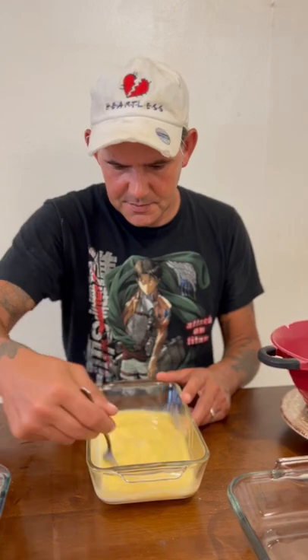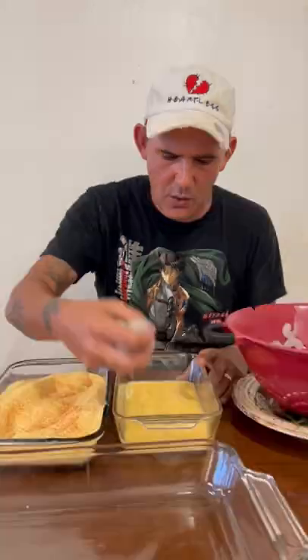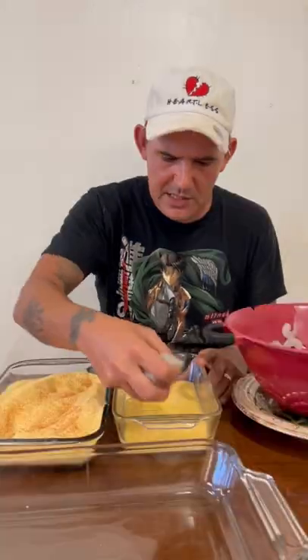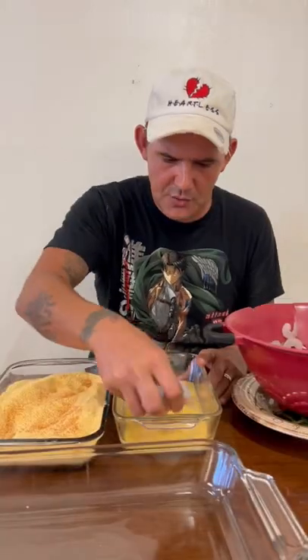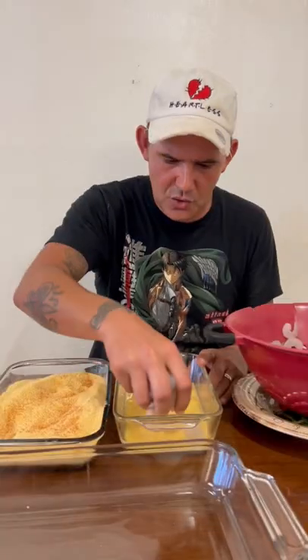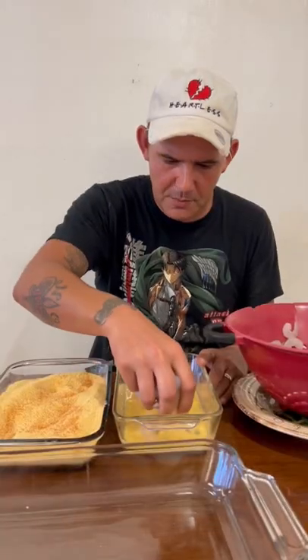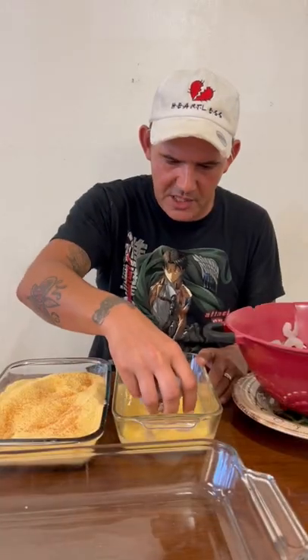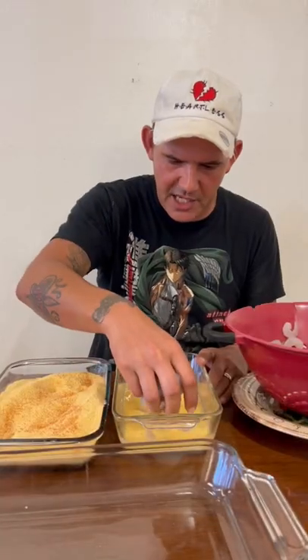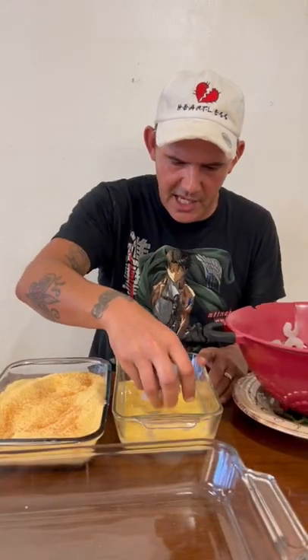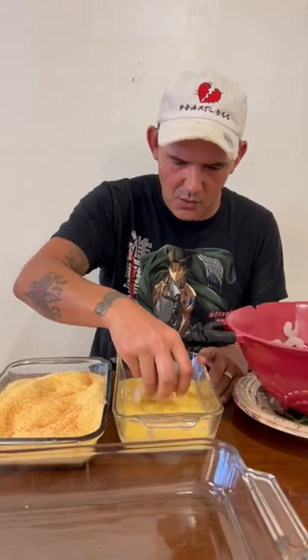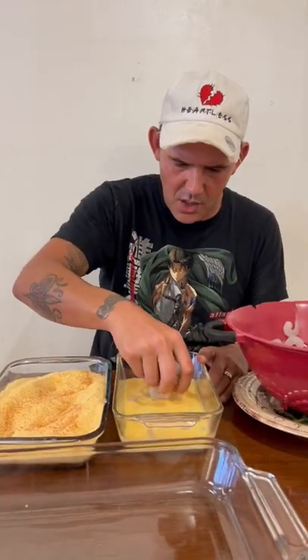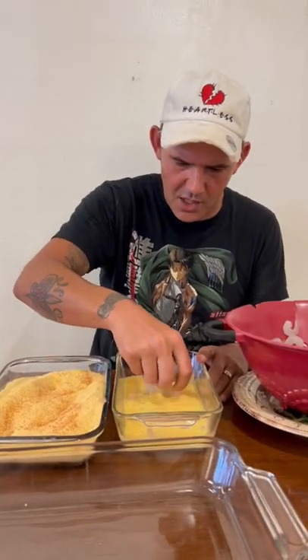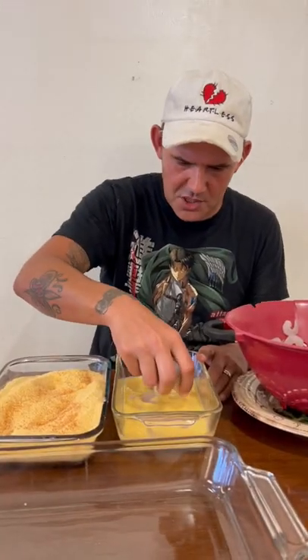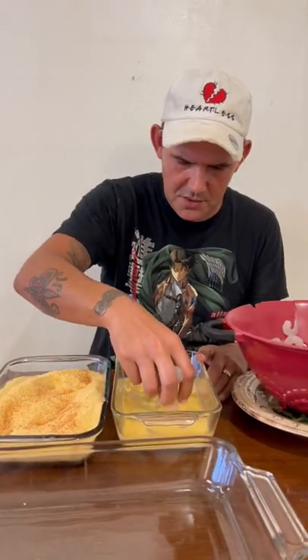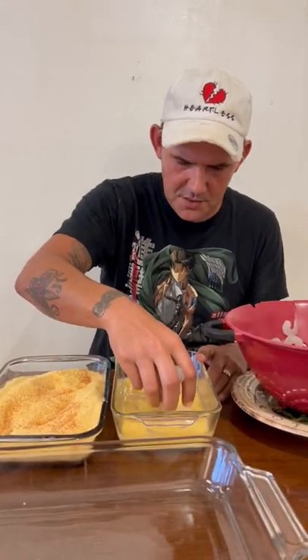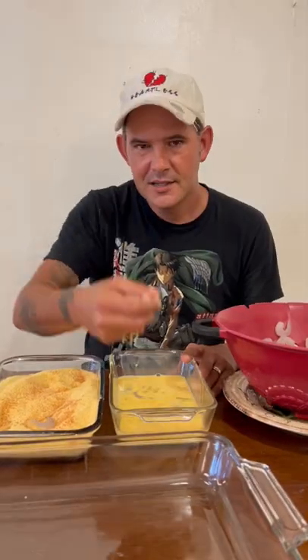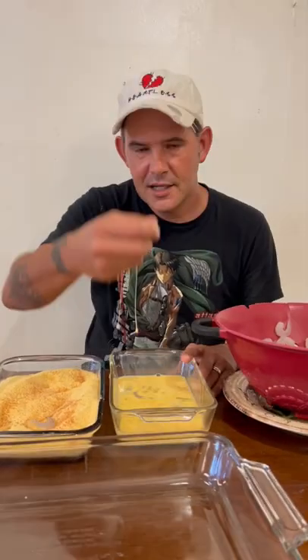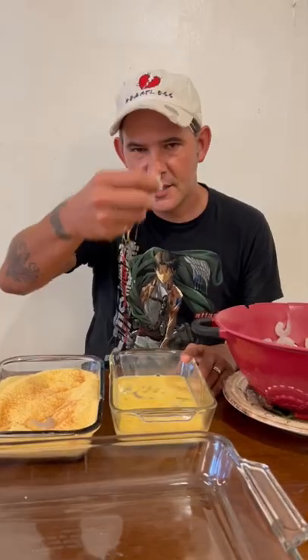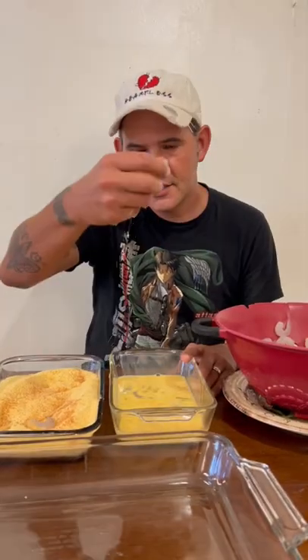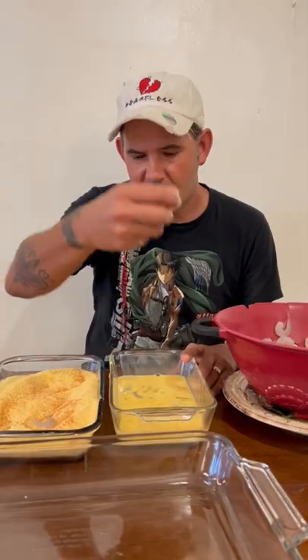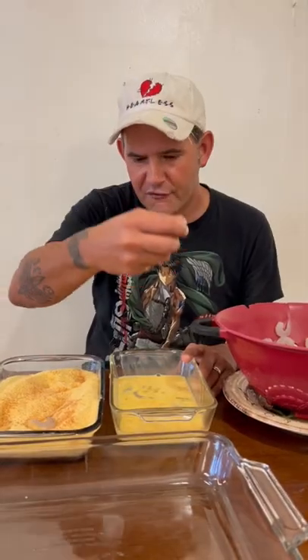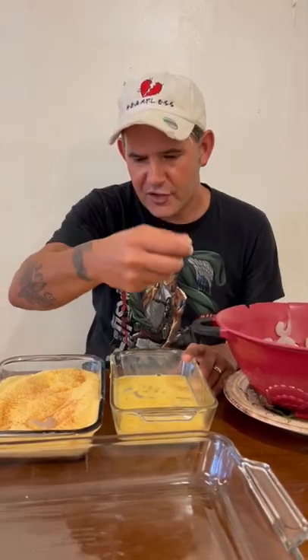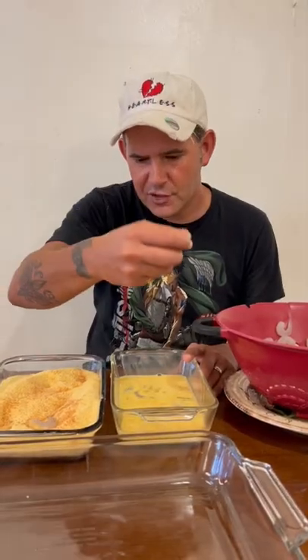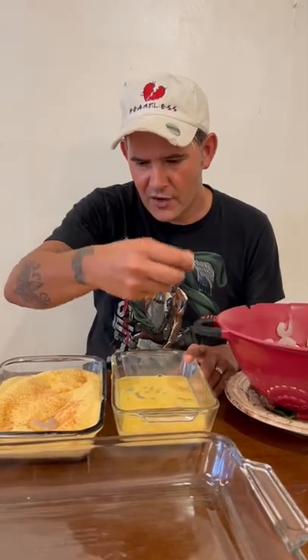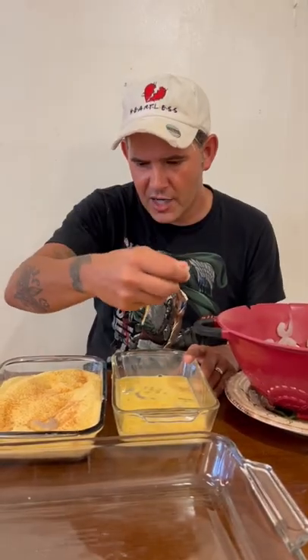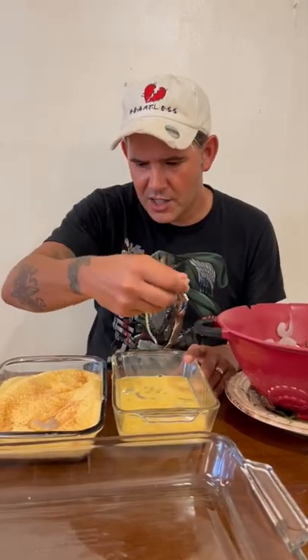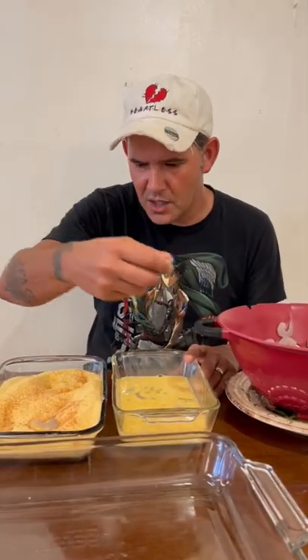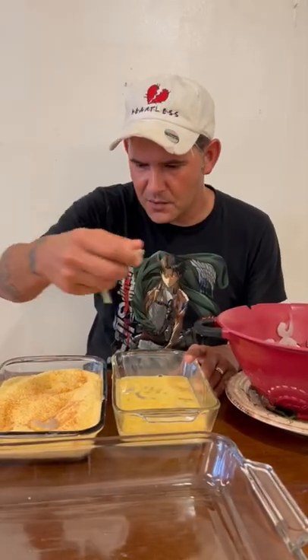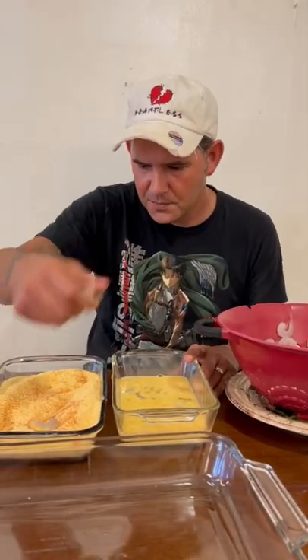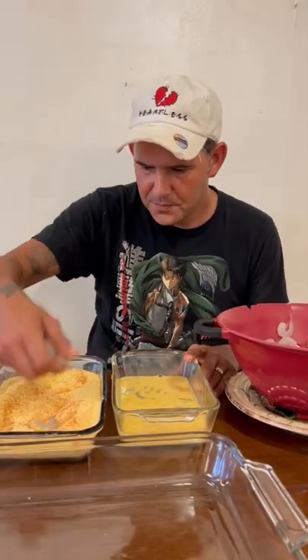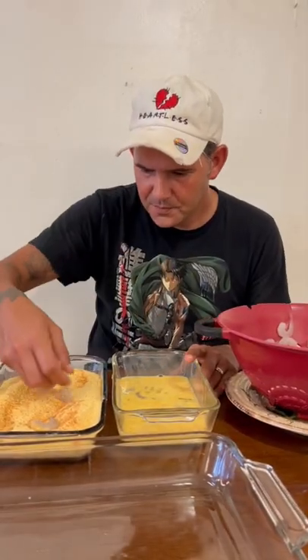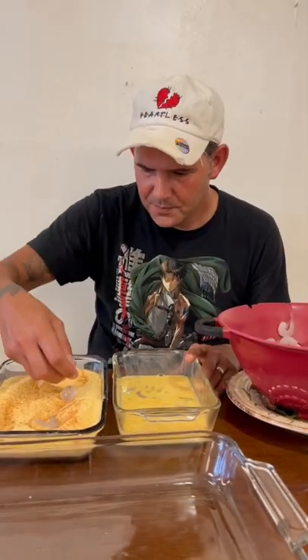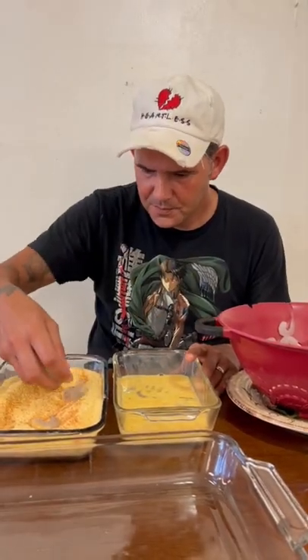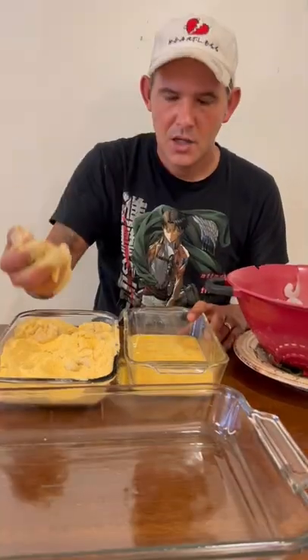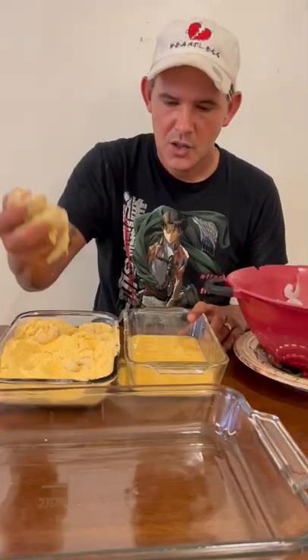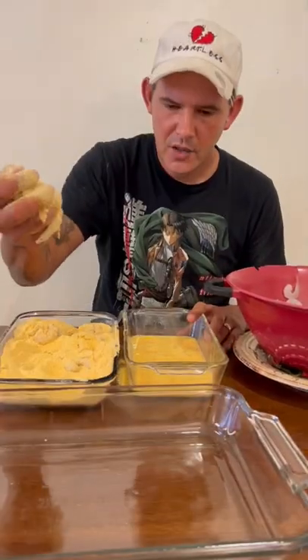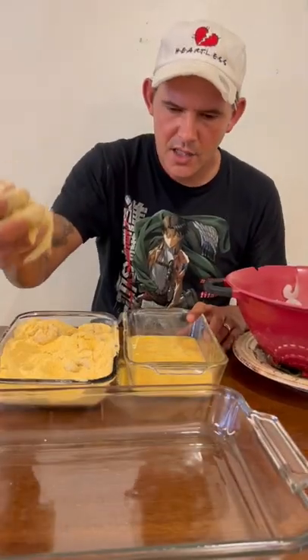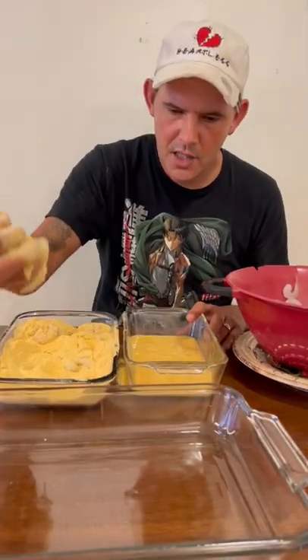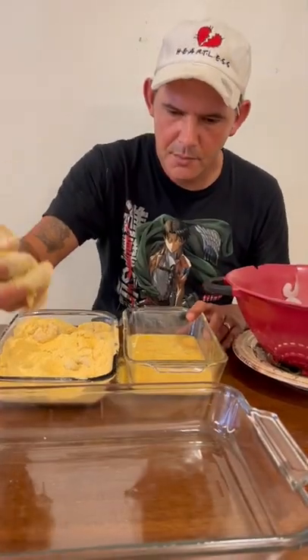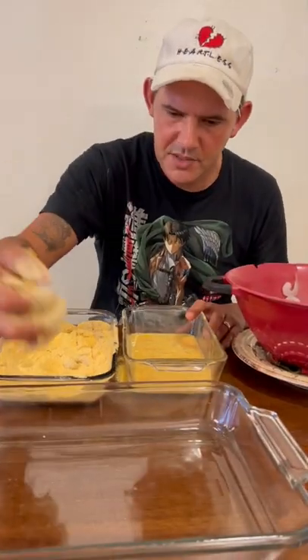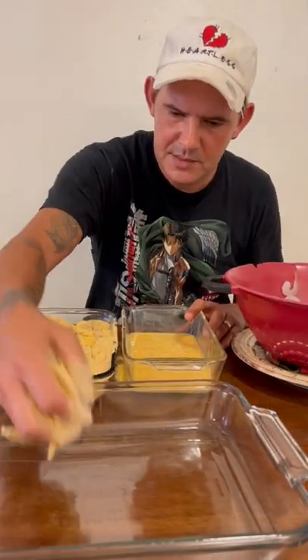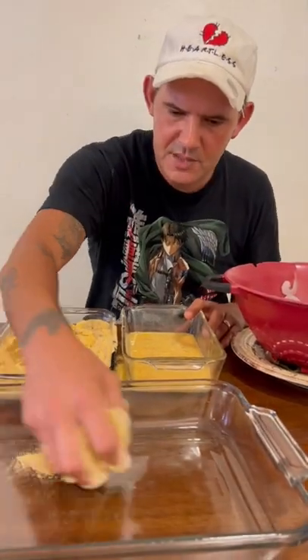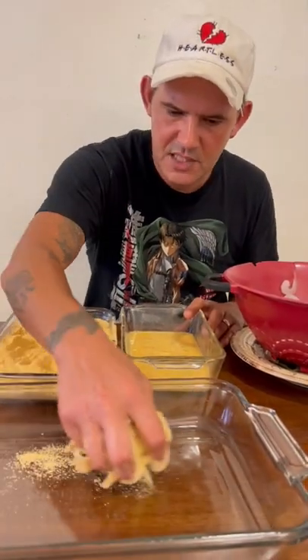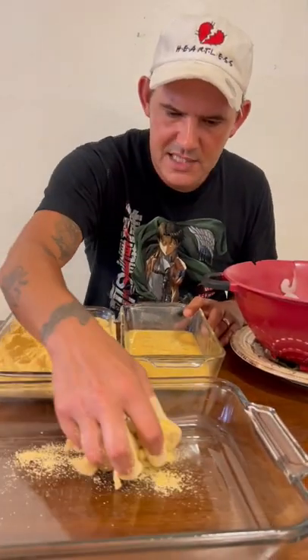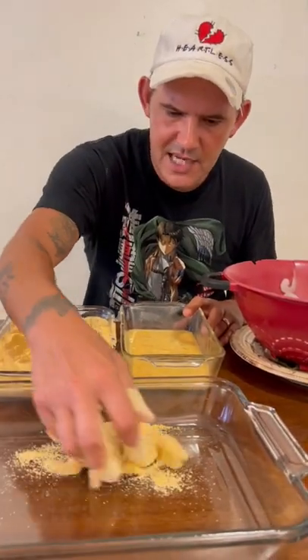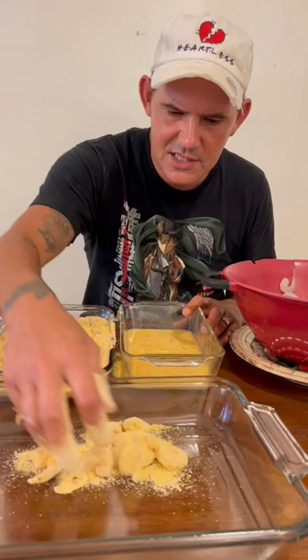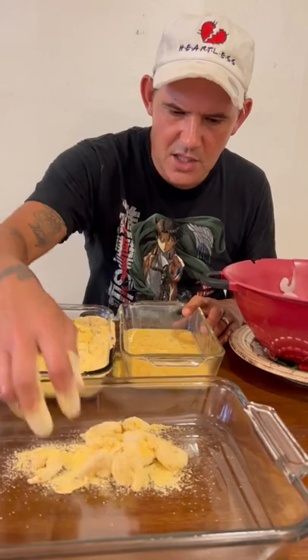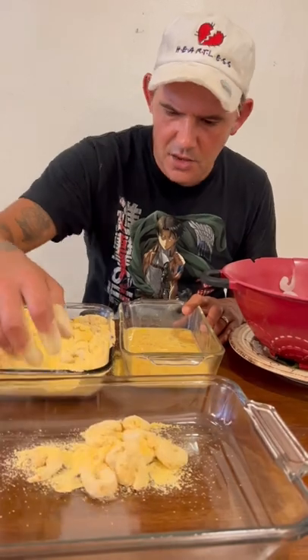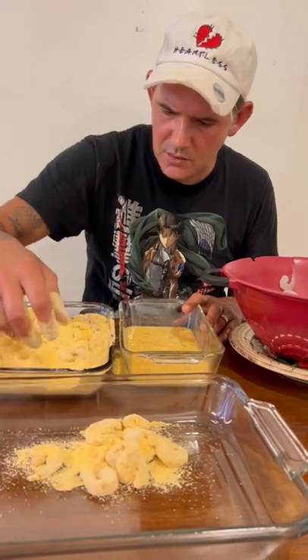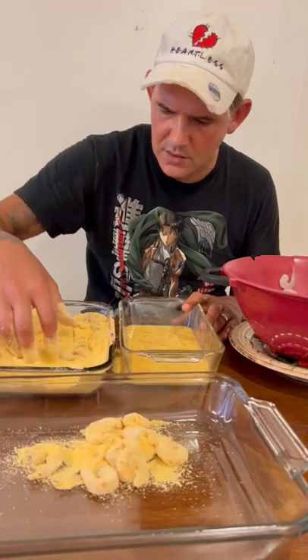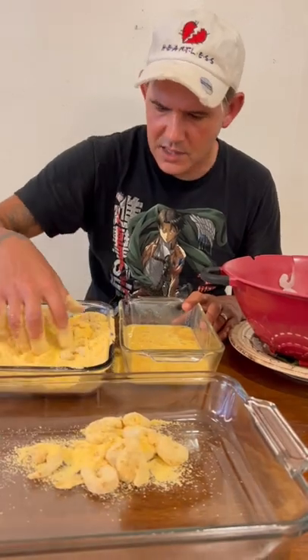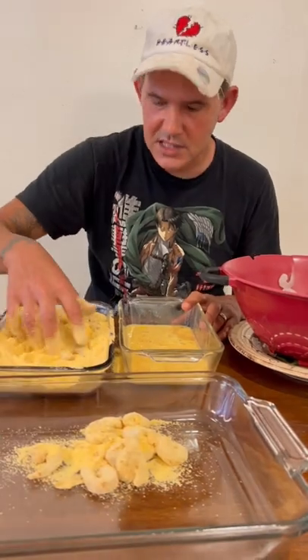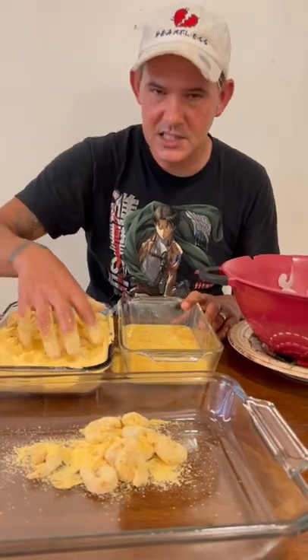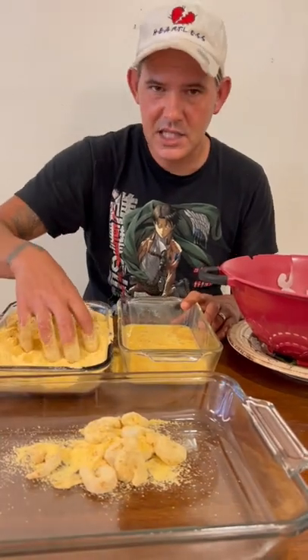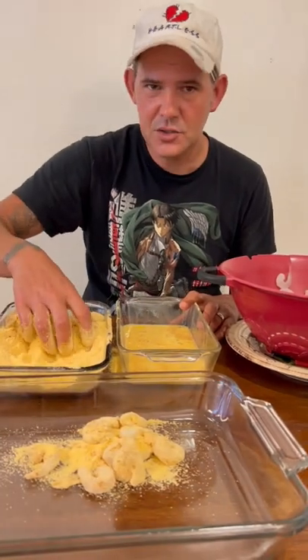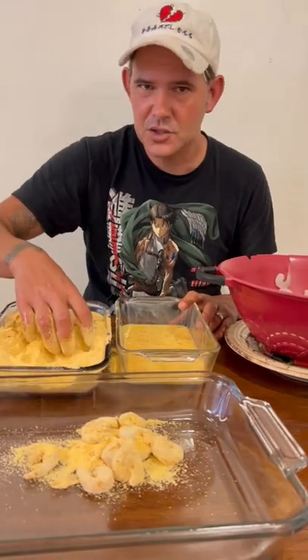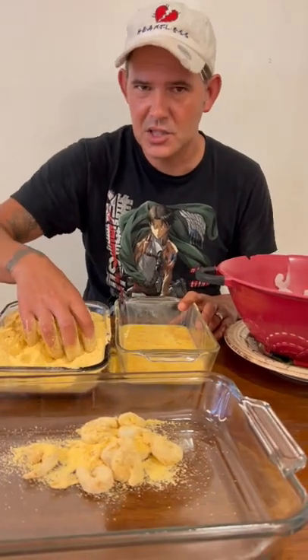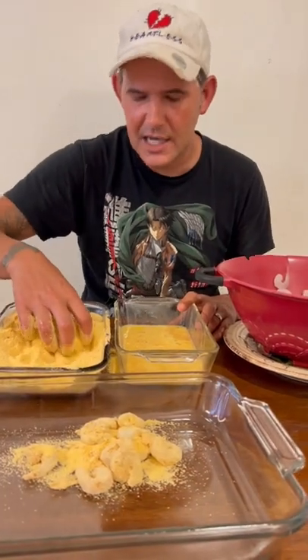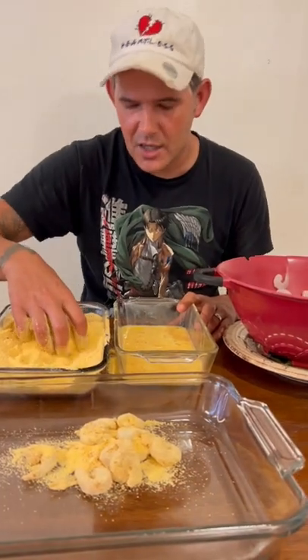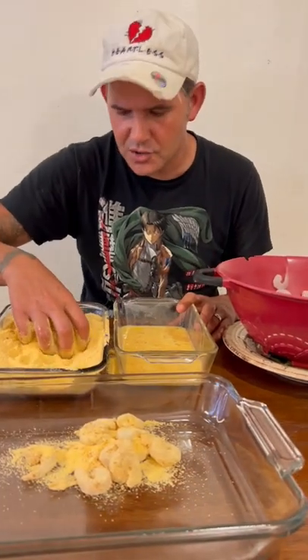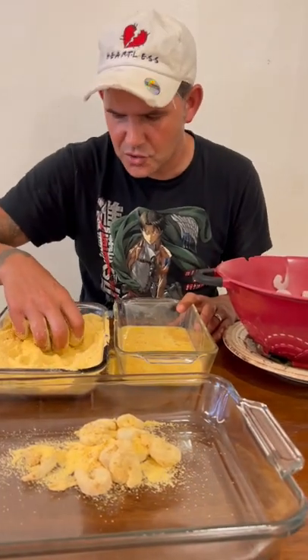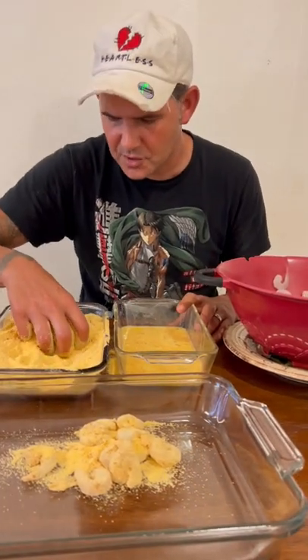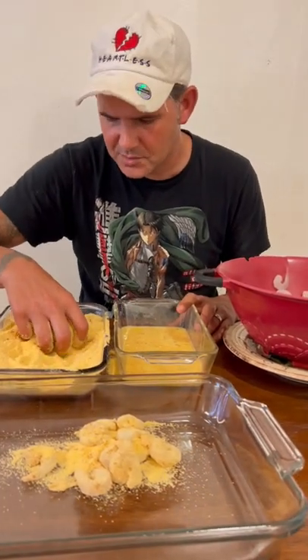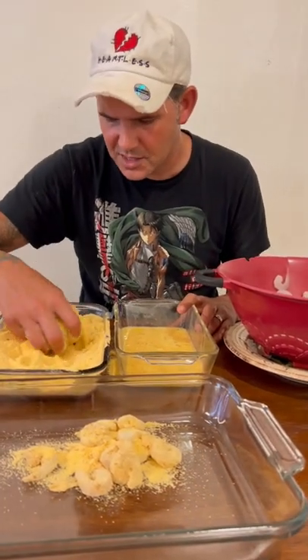Put the shrimp in your egg wash, then into that fish fry. Go ahead and put them to the side. Continue till you got all your shrimp done.